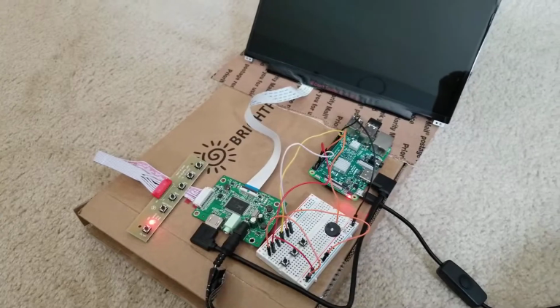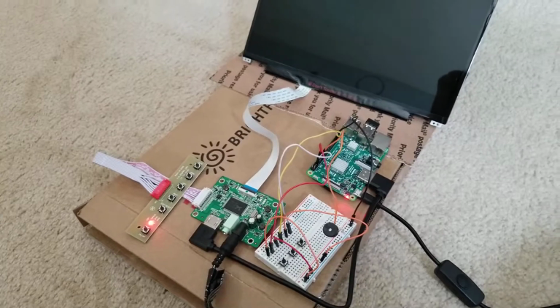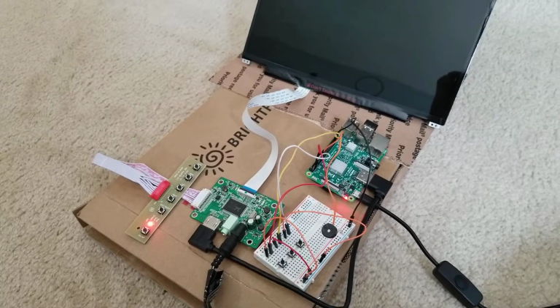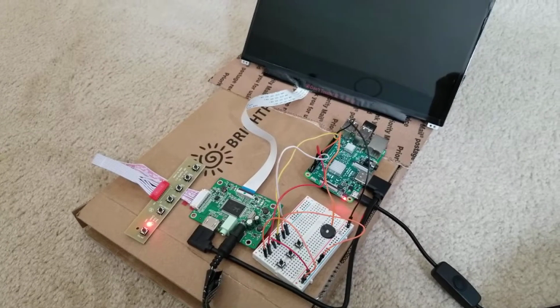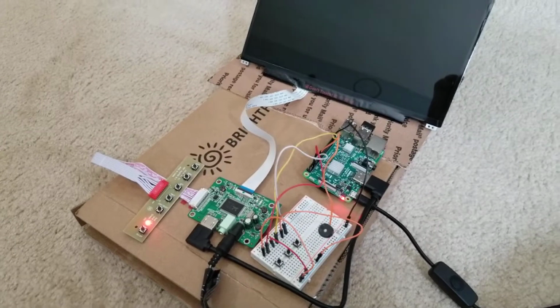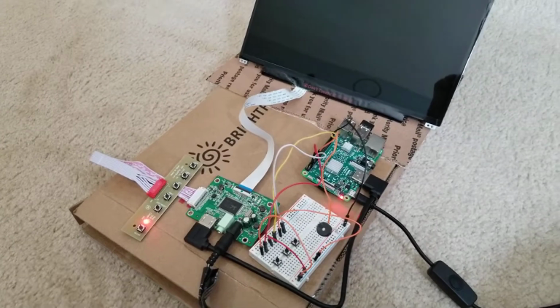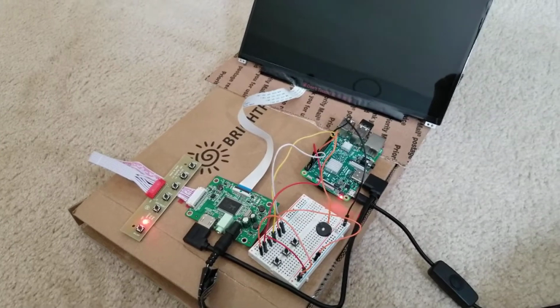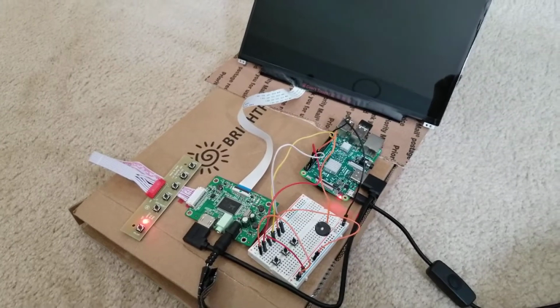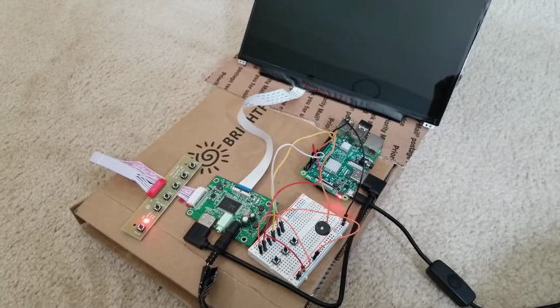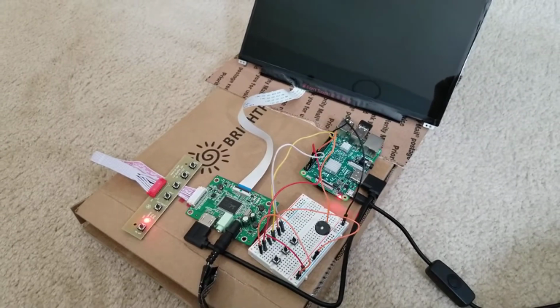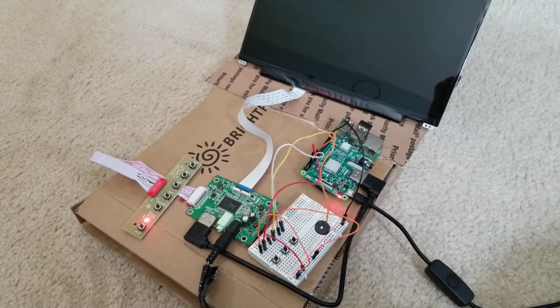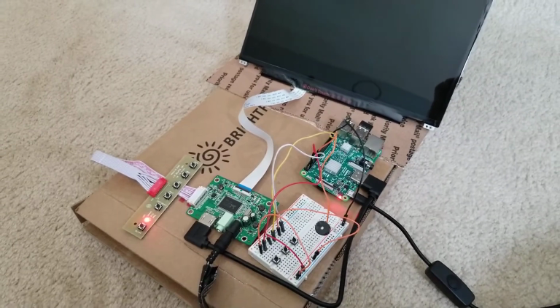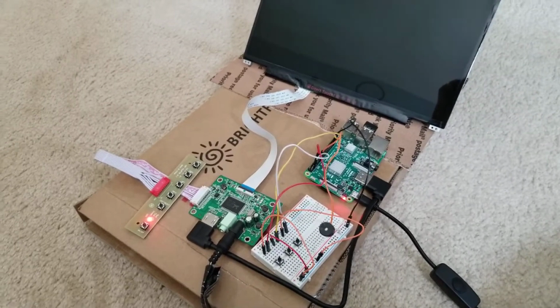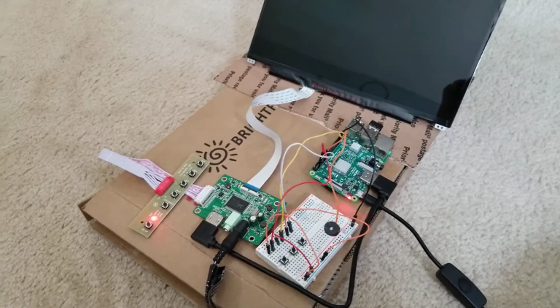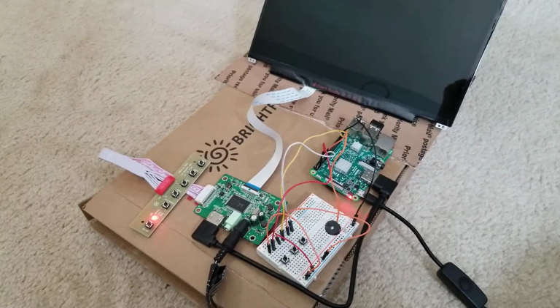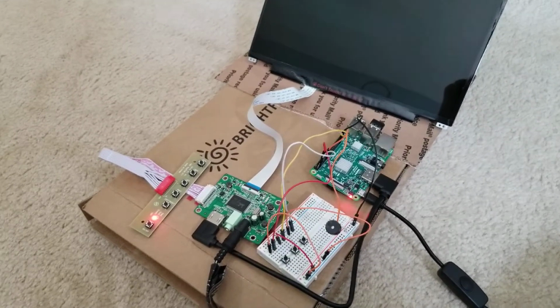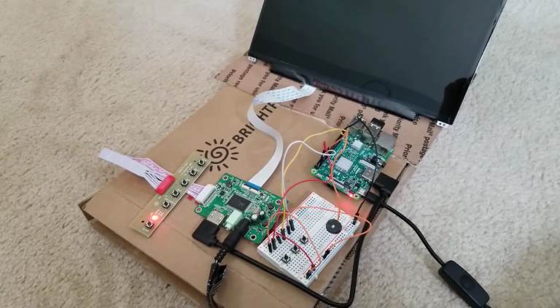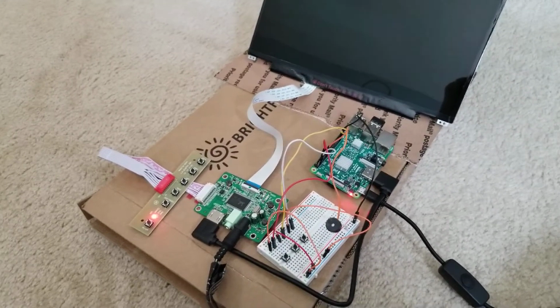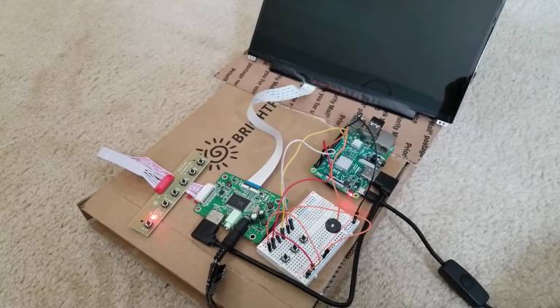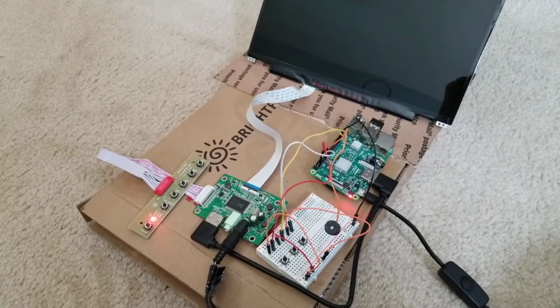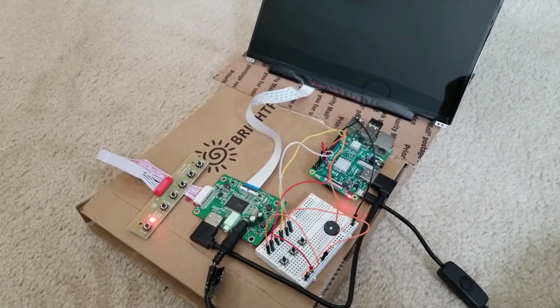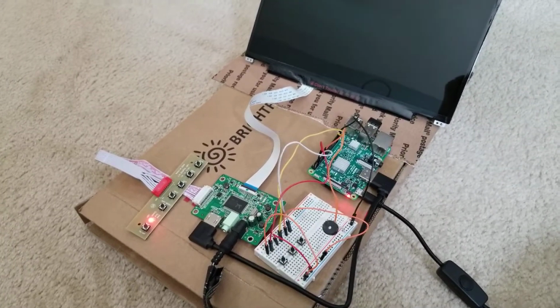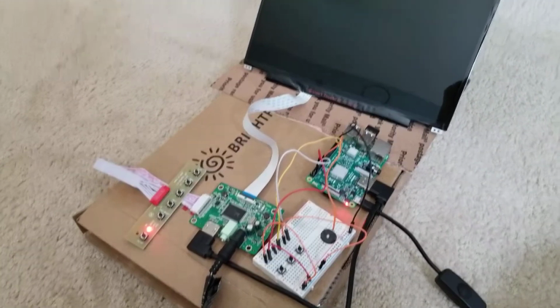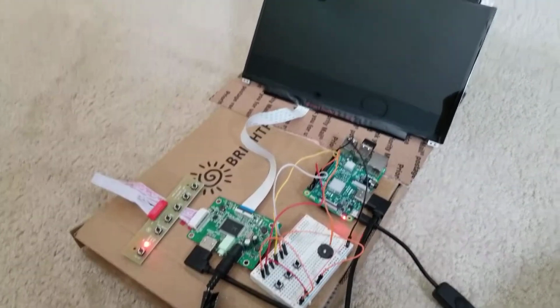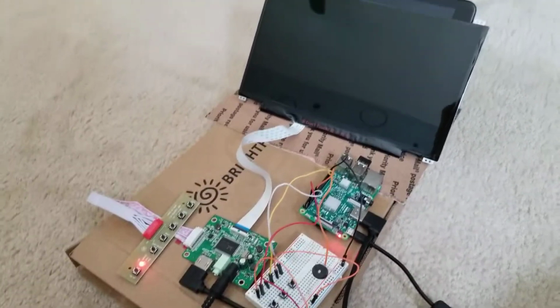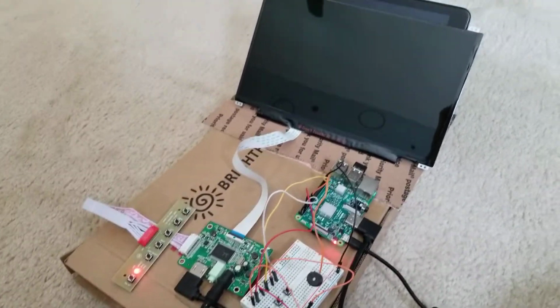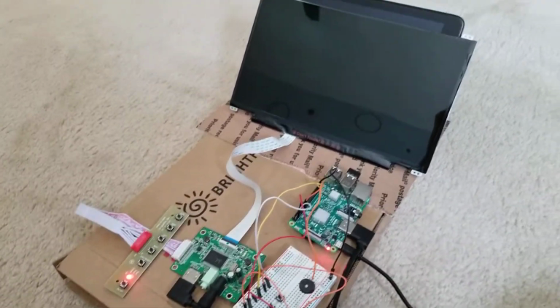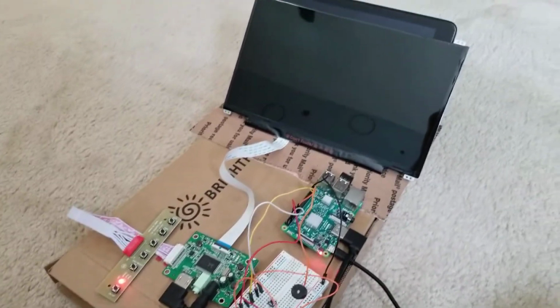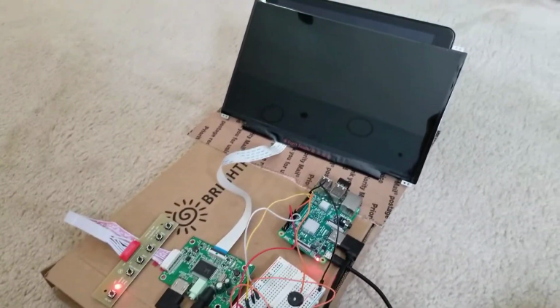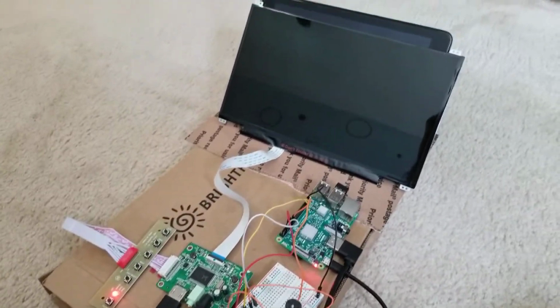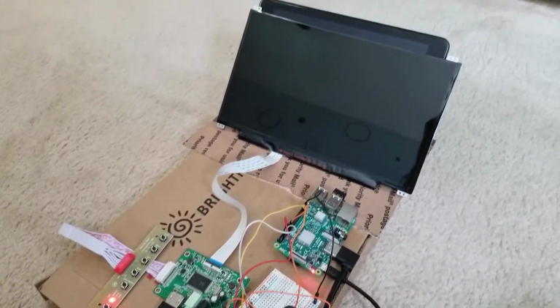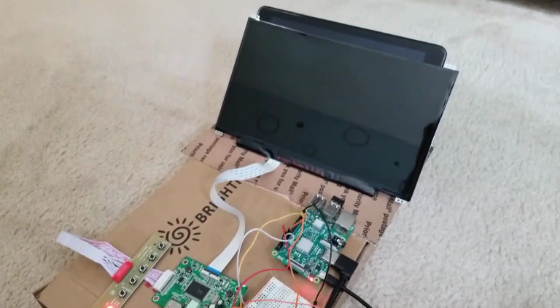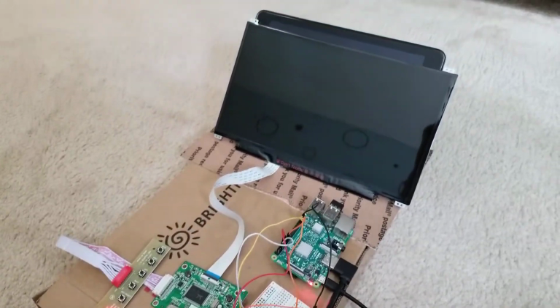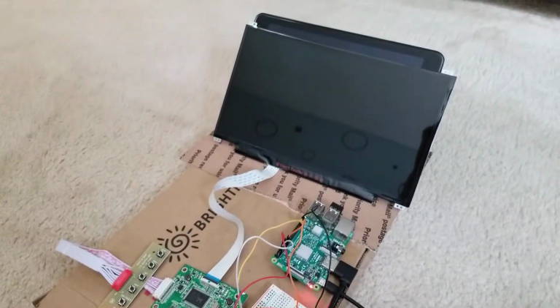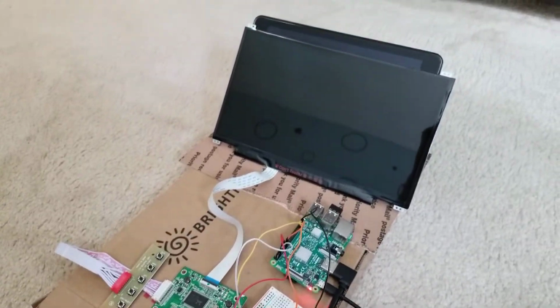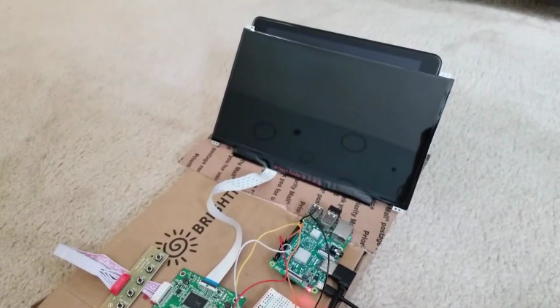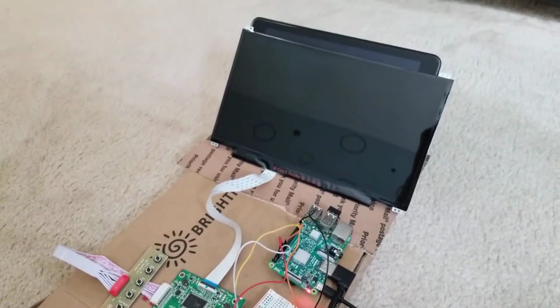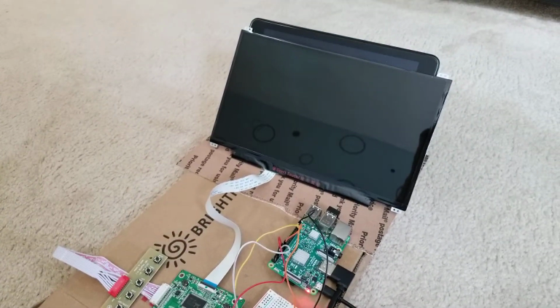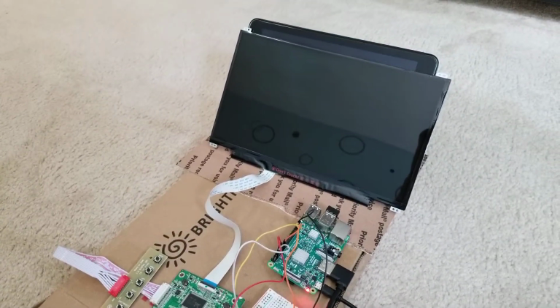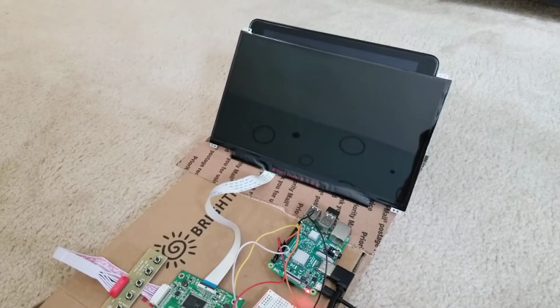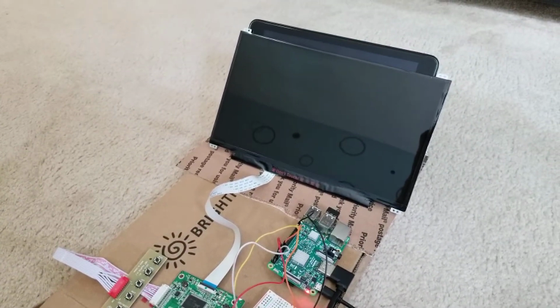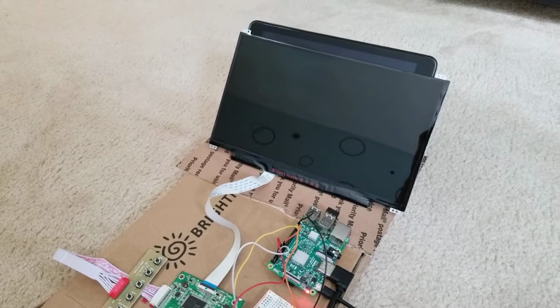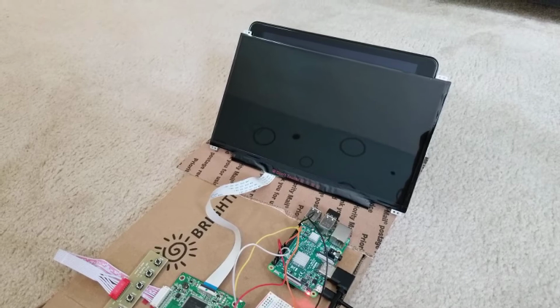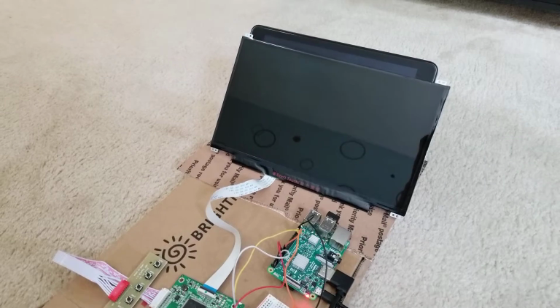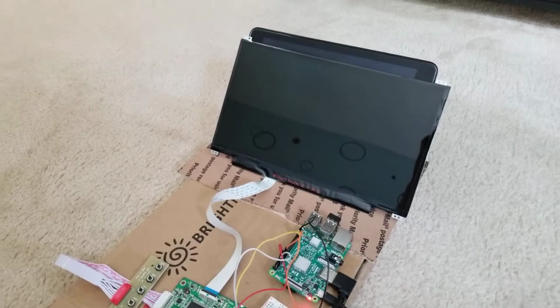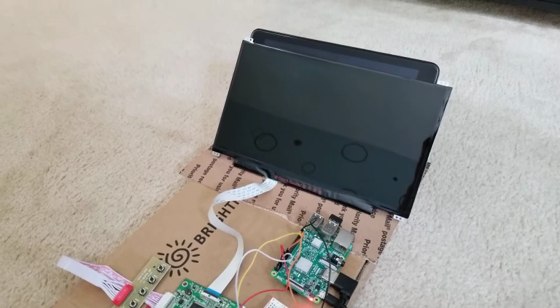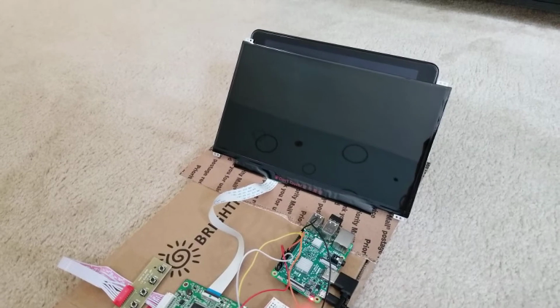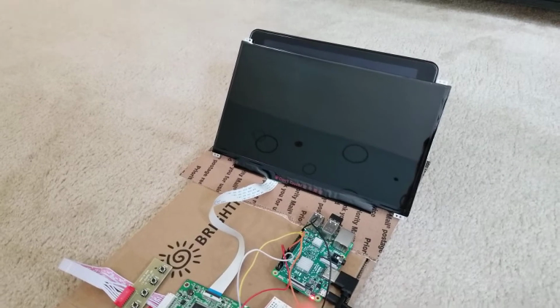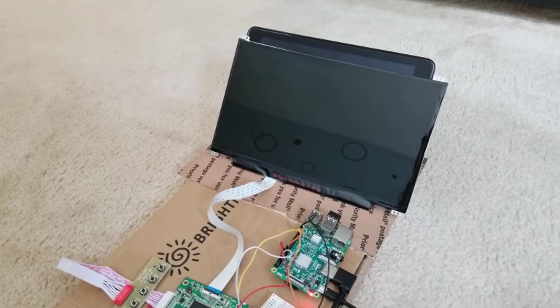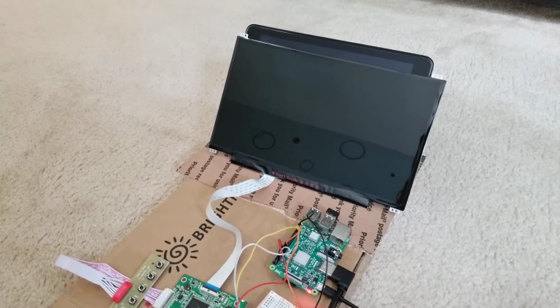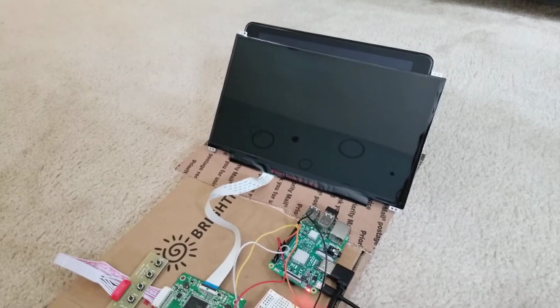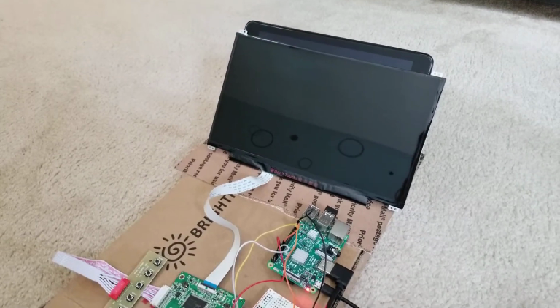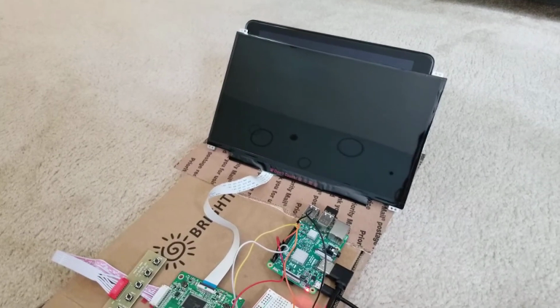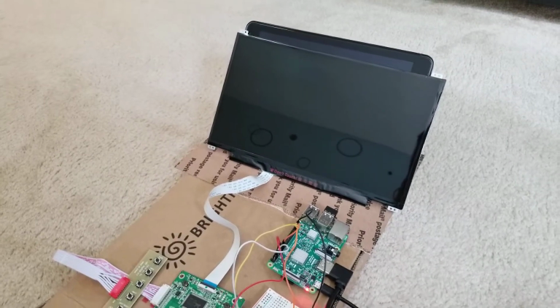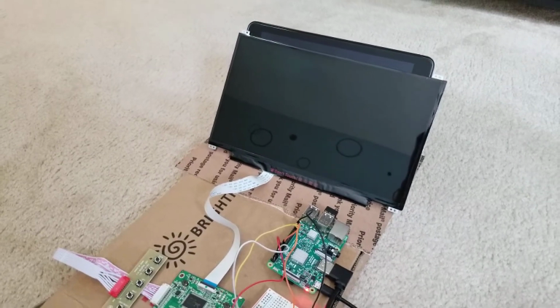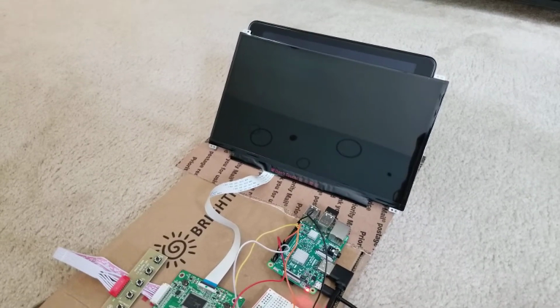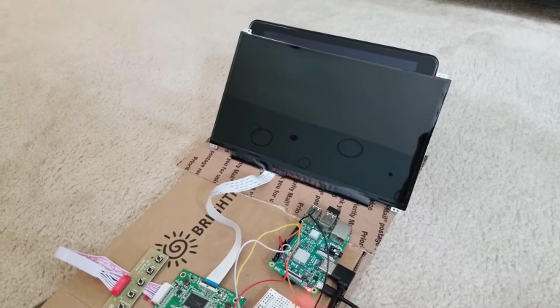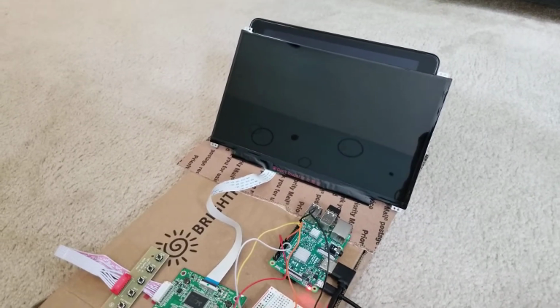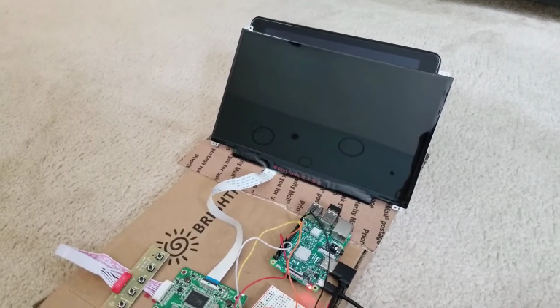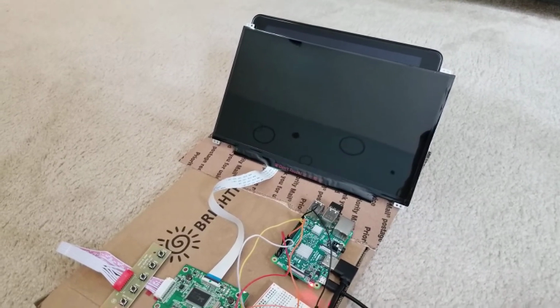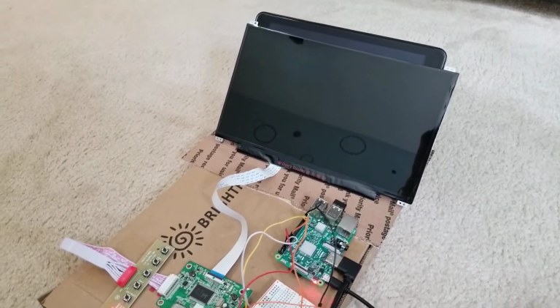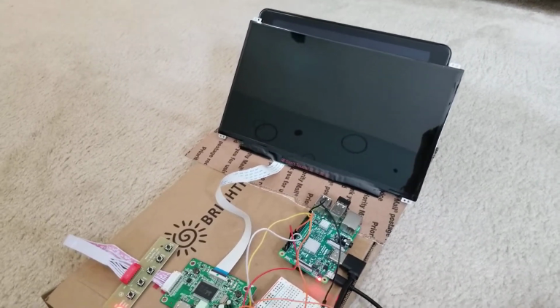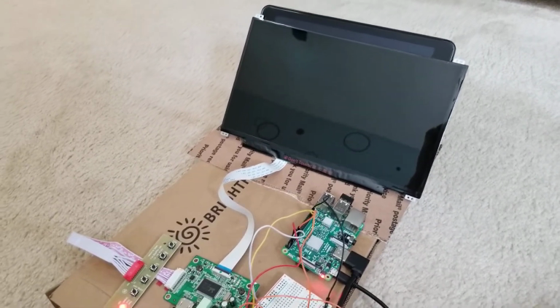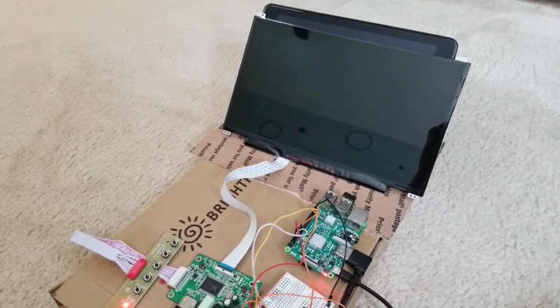Hey guys, it's Richard from Home Tech Video. I just wanted to give a quick update on my Raspberry Pi picture frame slash UI2 viewing station.